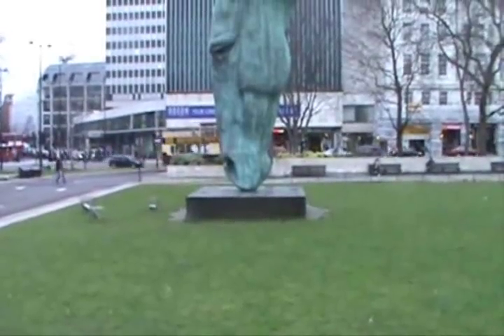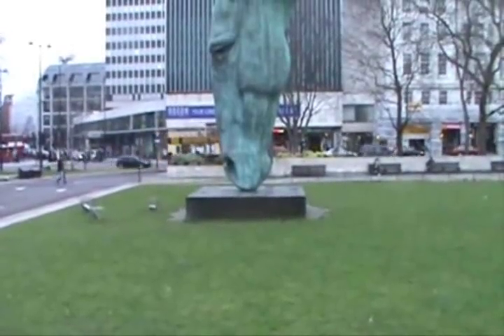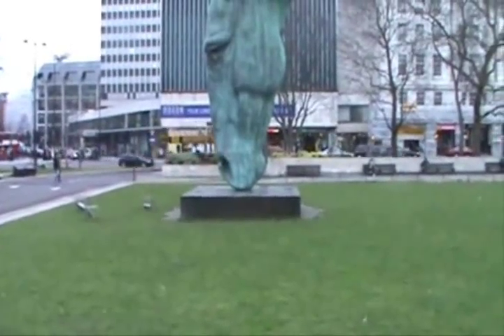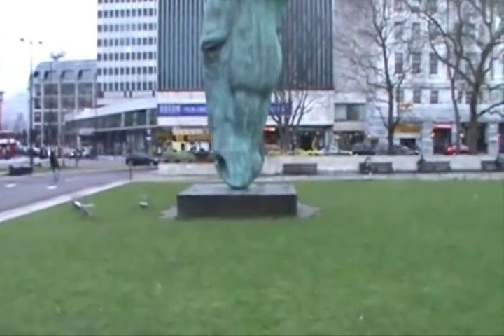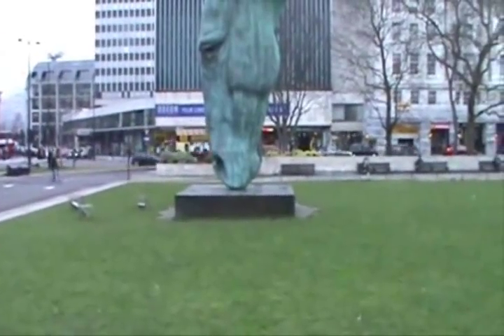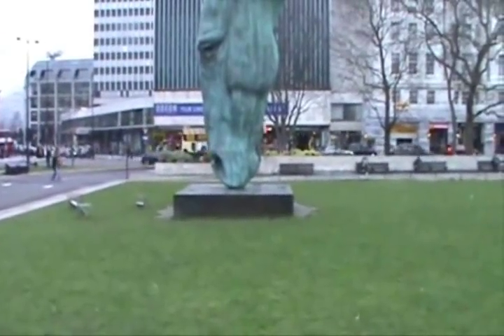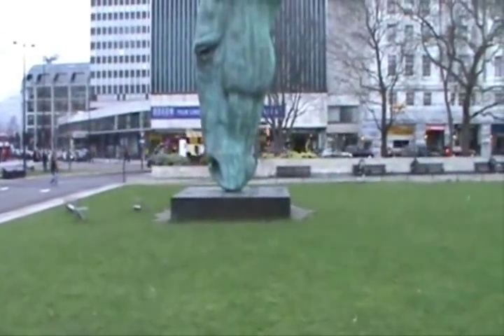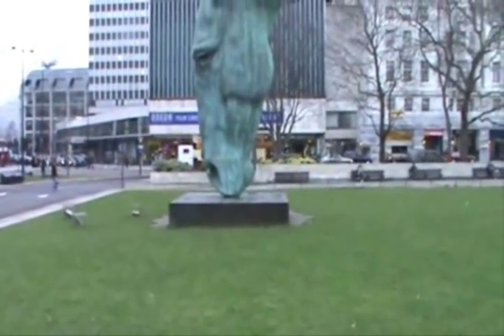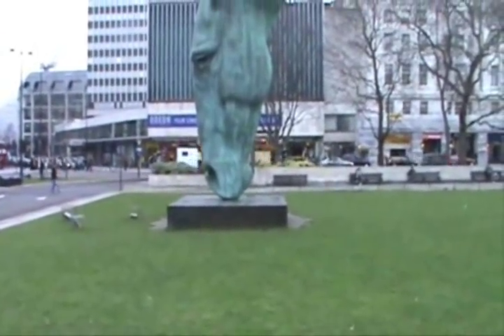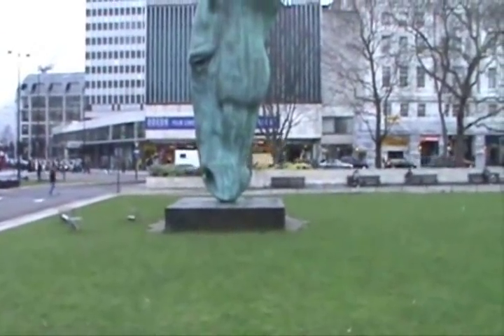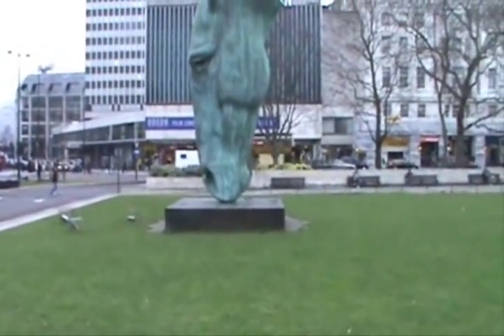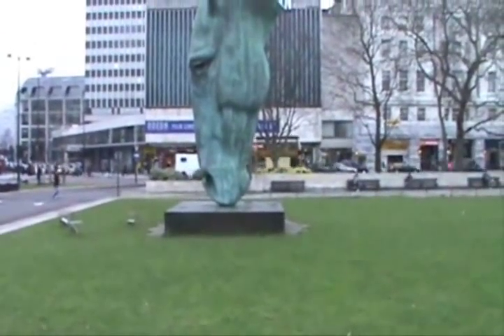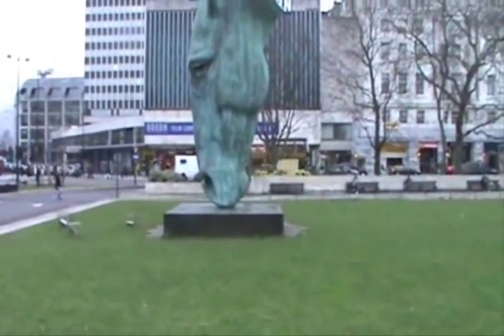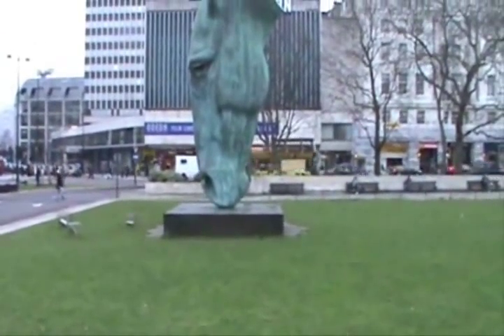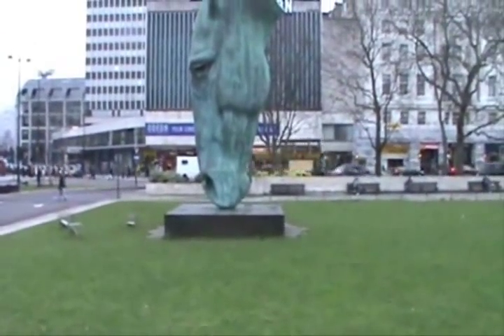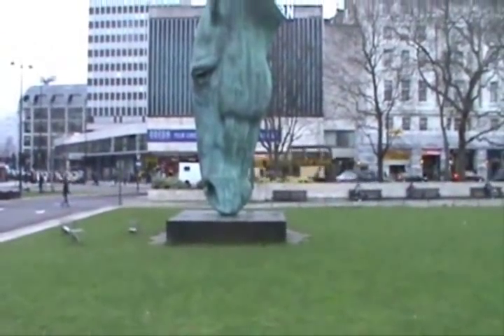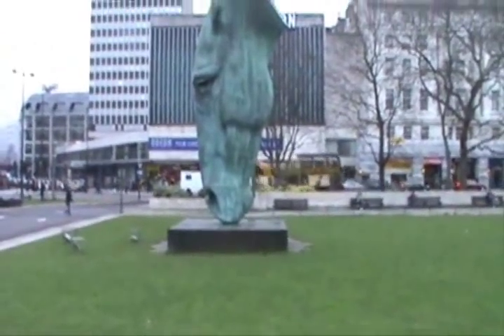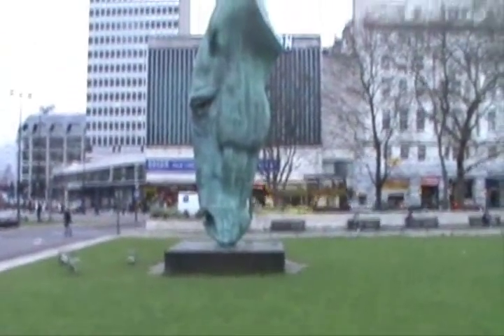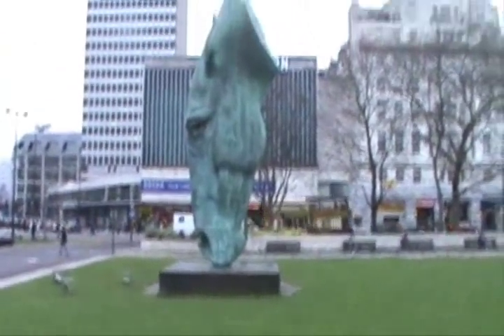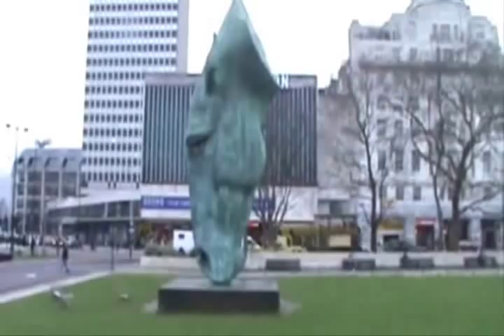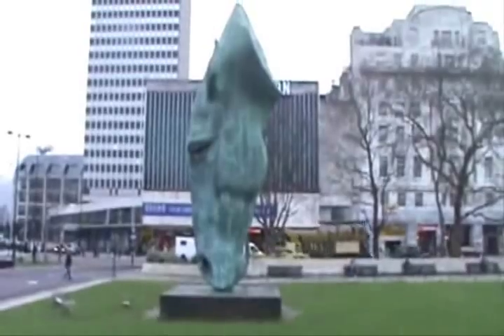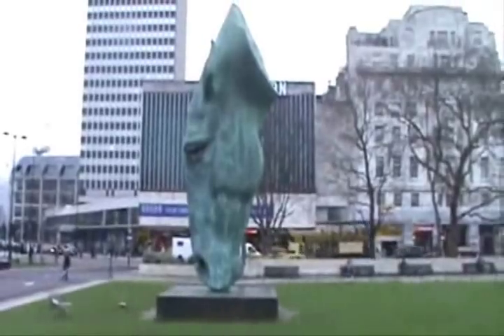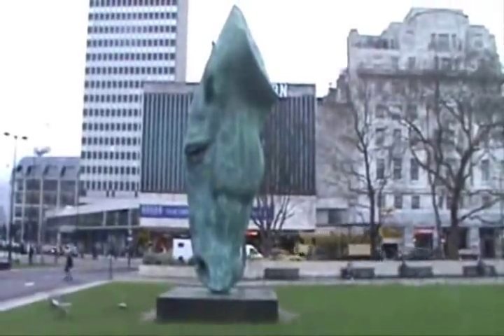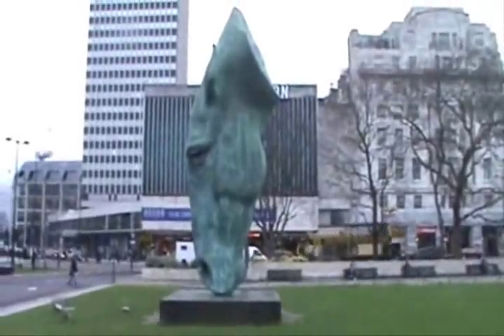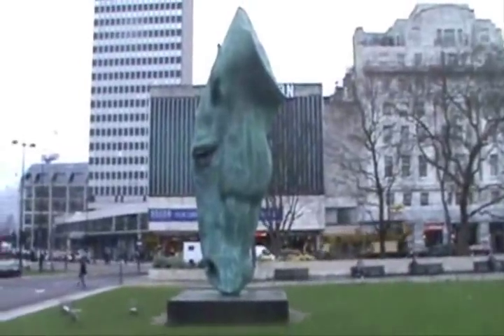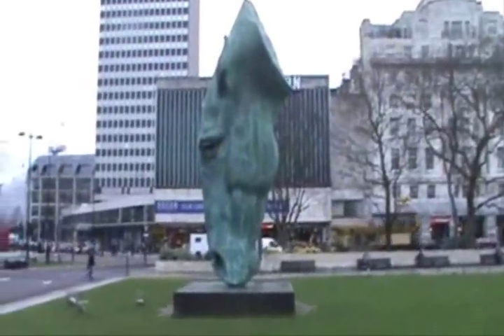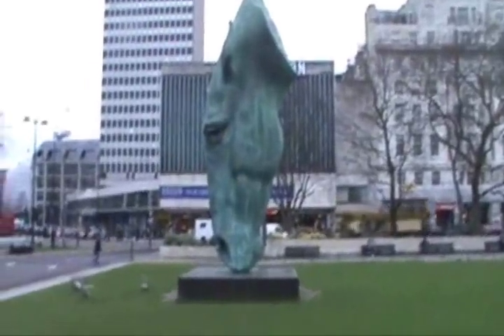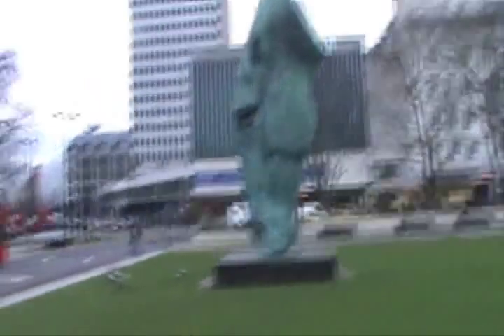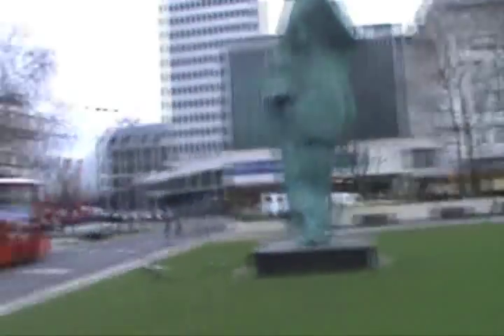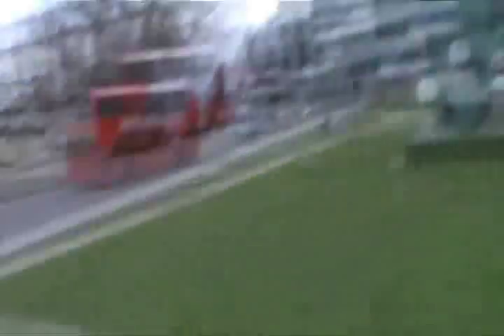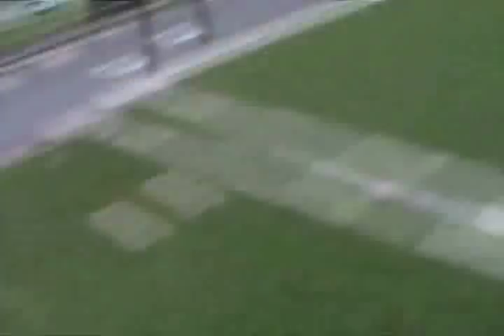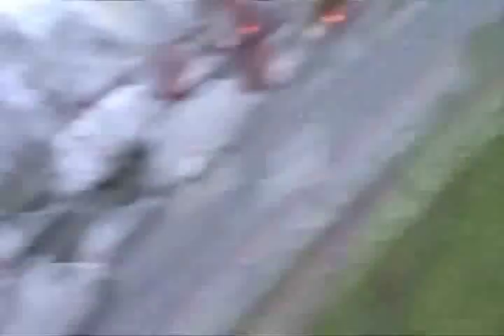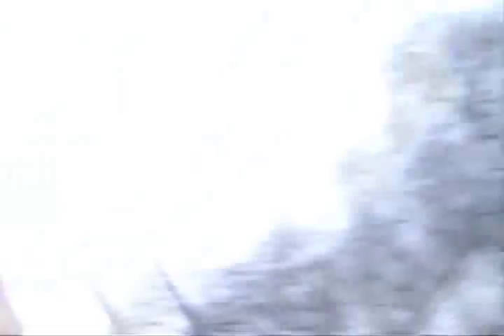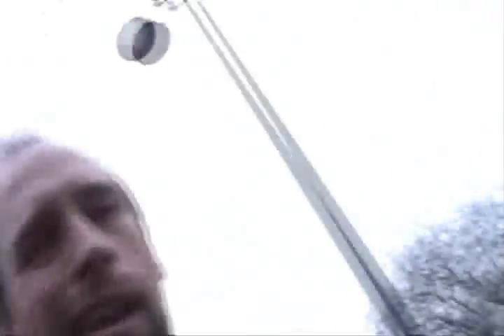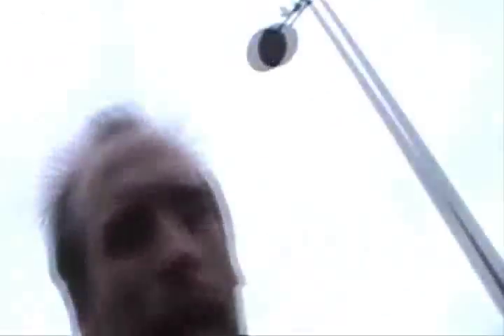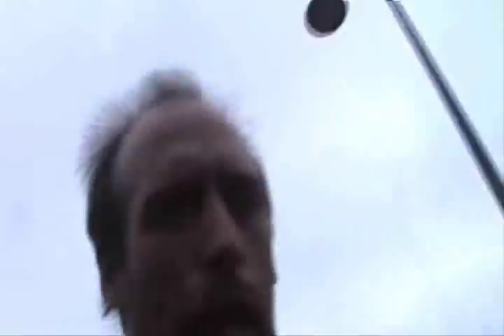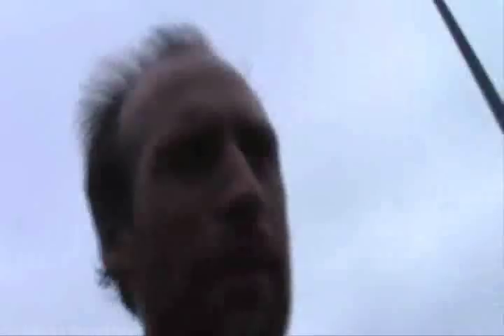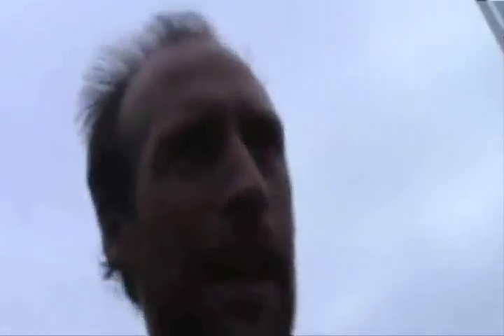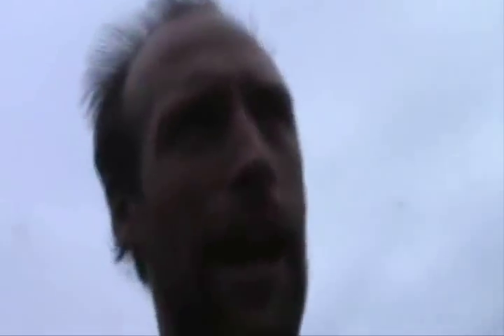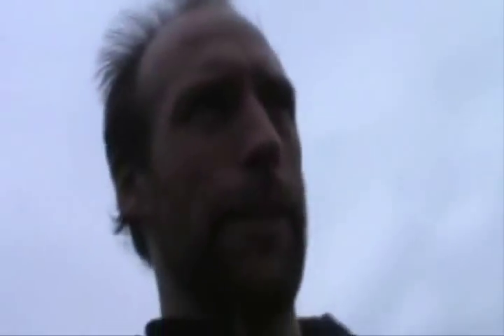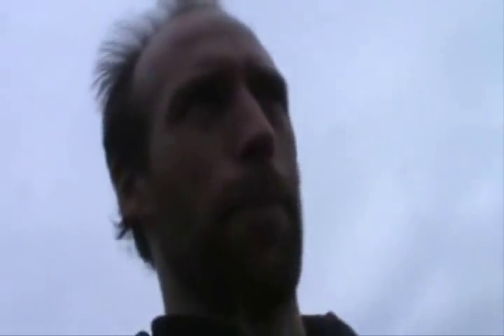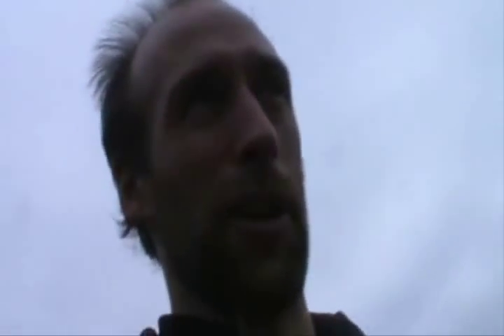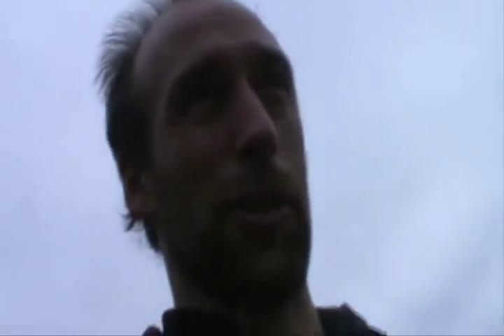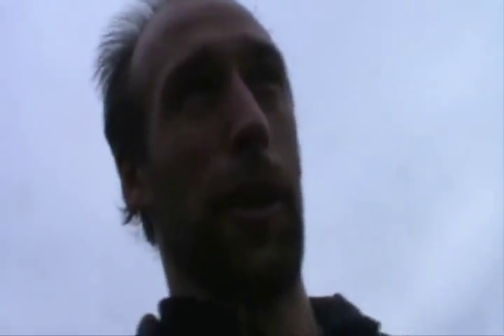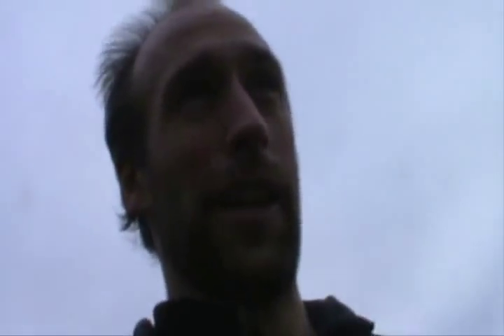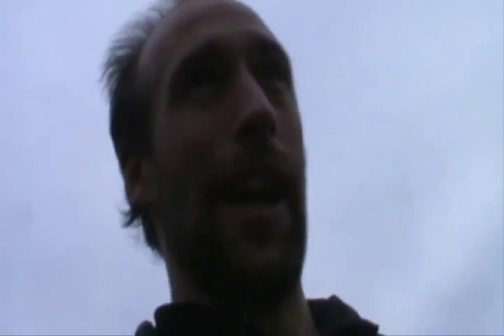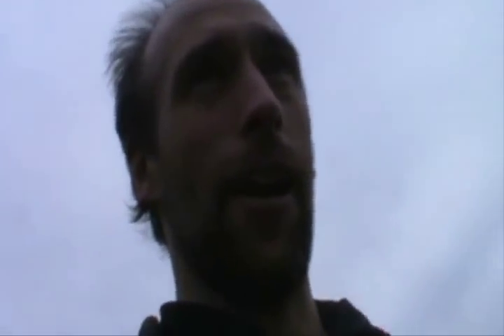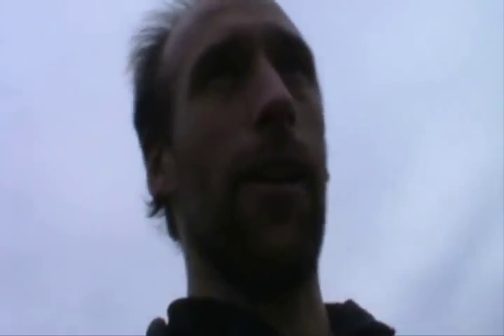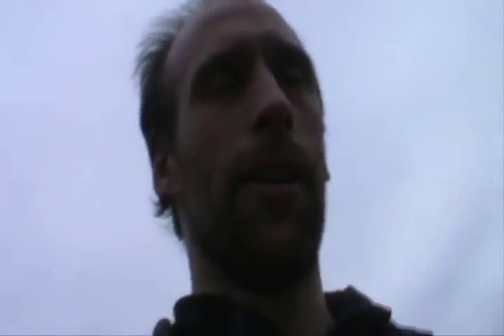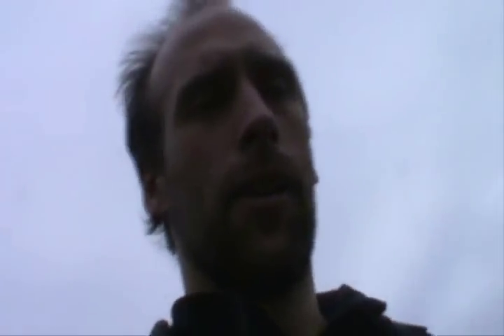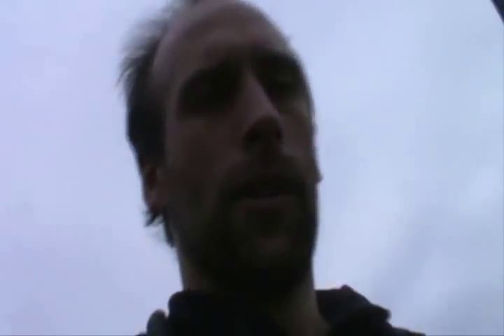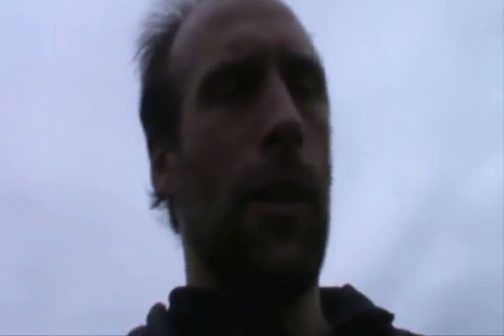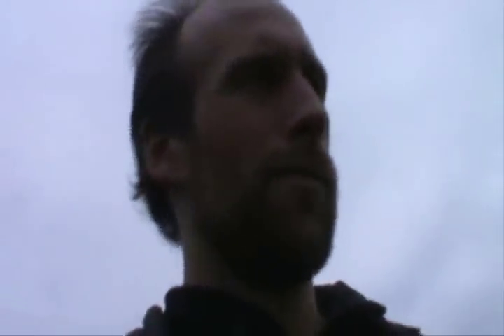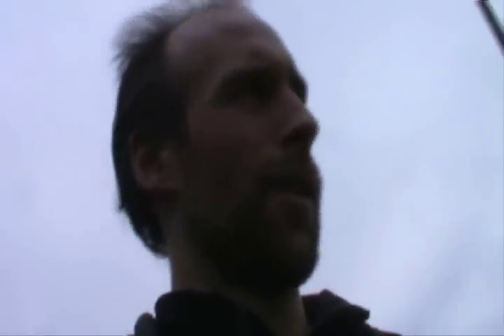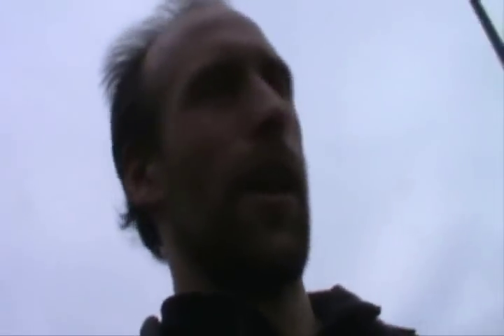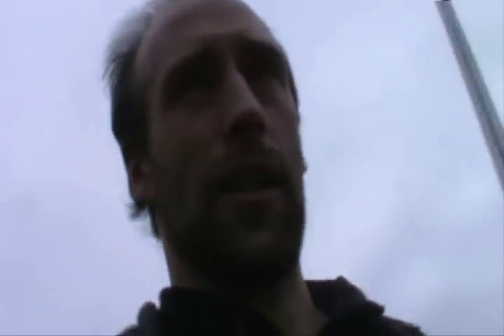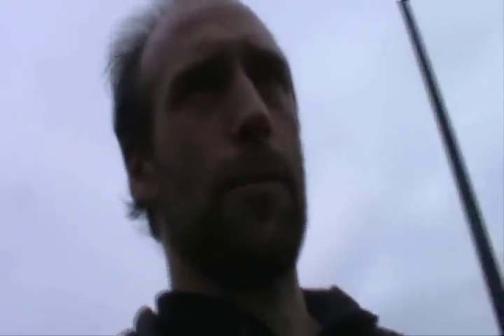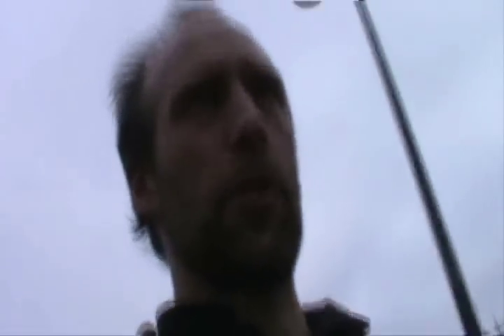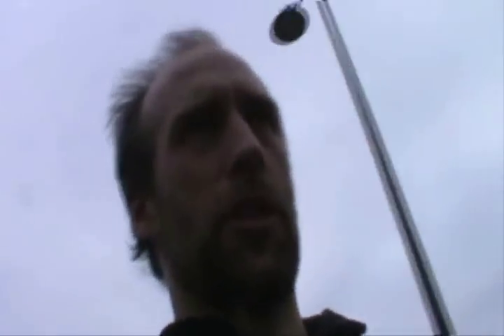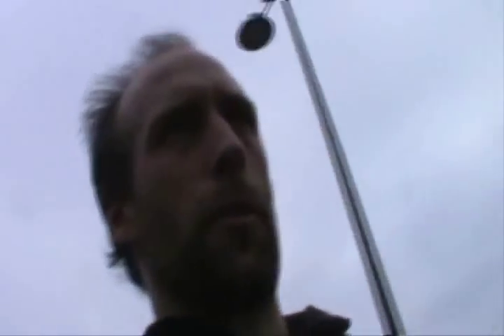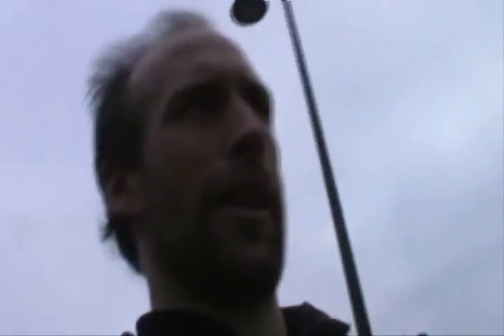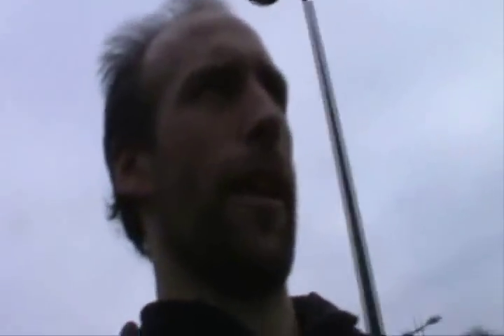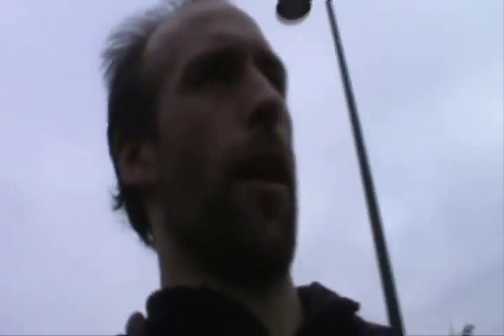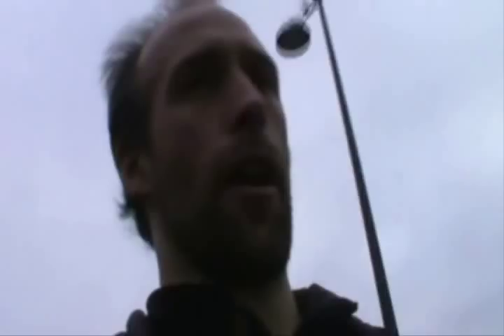Whoa, that is one big horse head. Decapitated. I'm in Hyde Park right now. That's most of the way there.